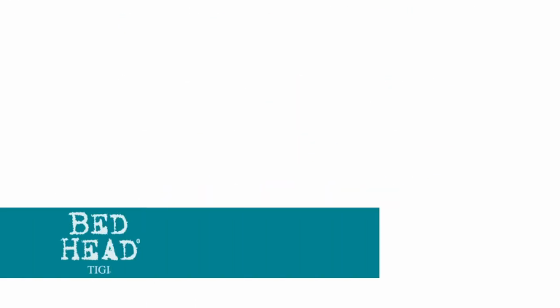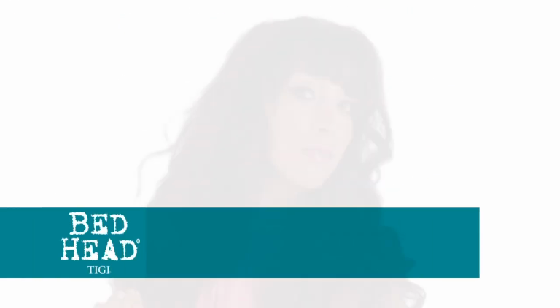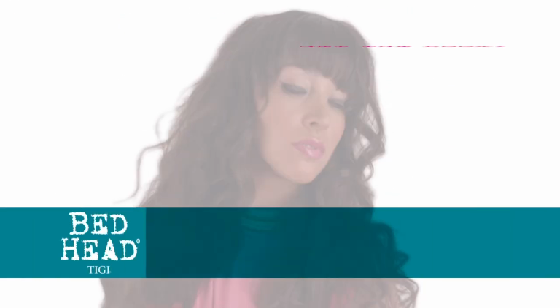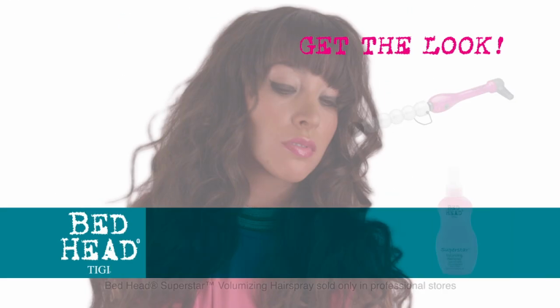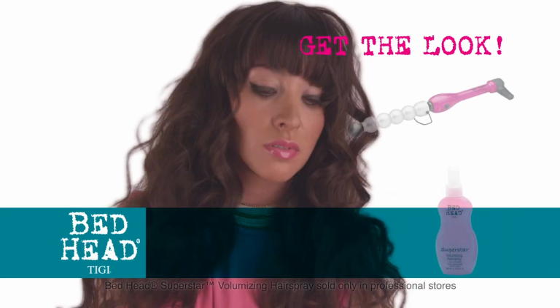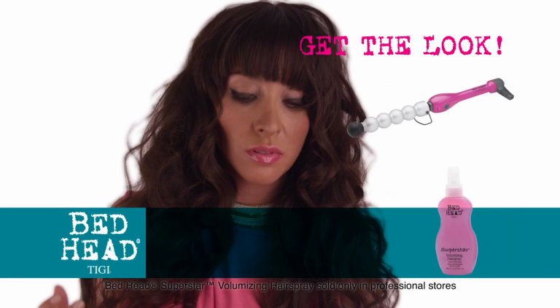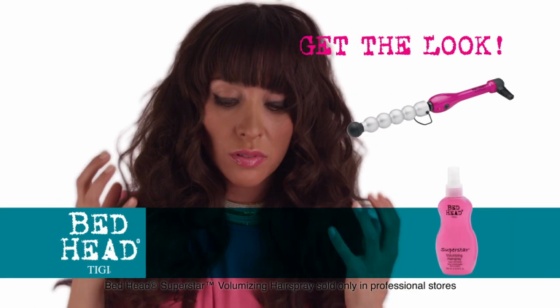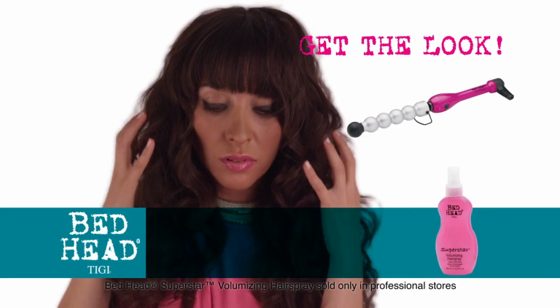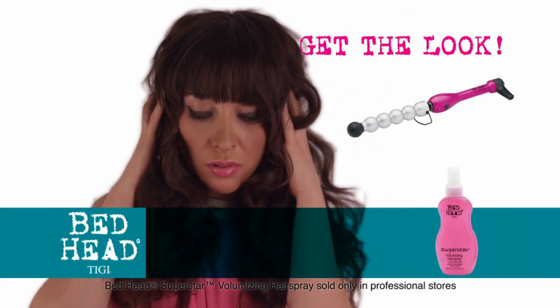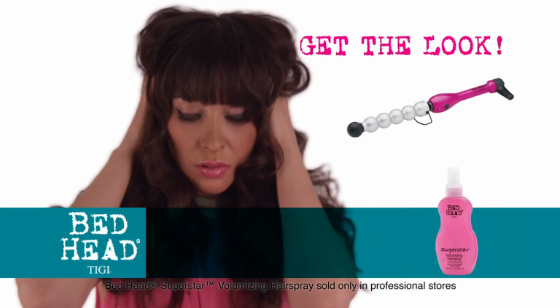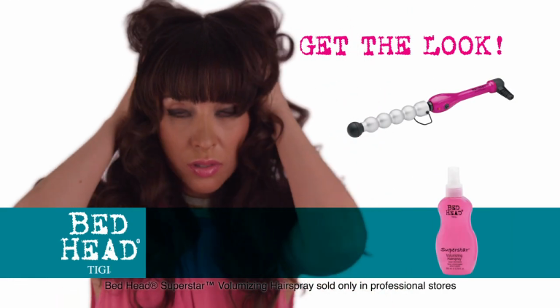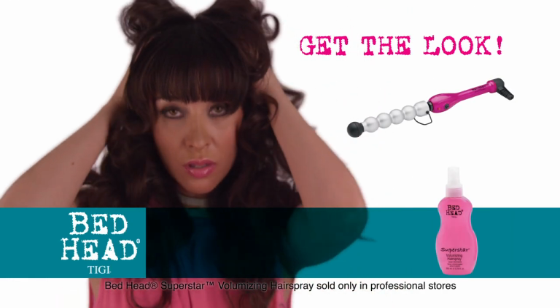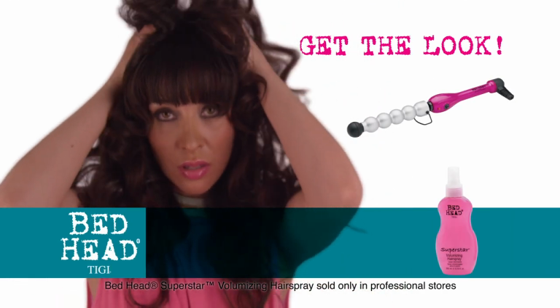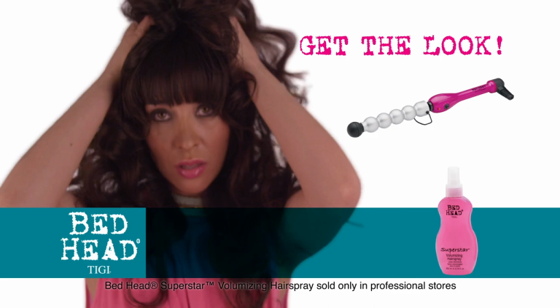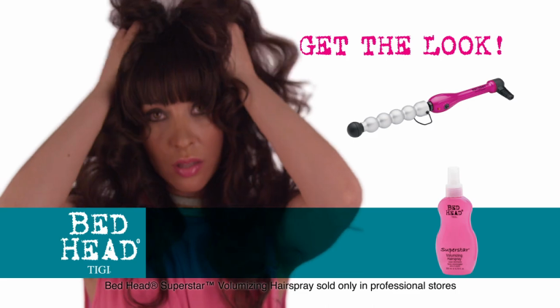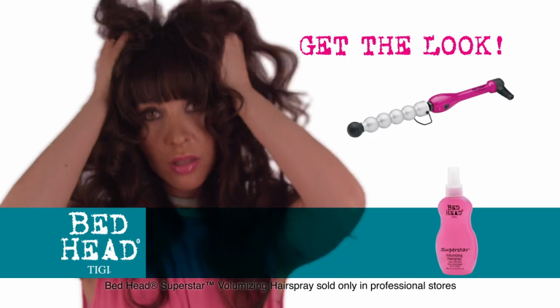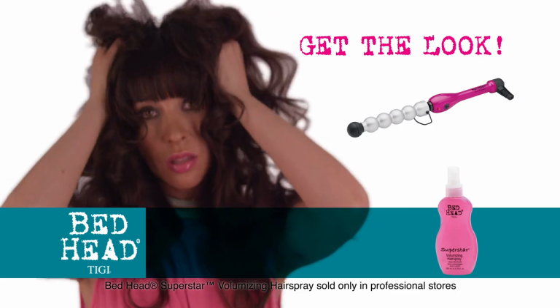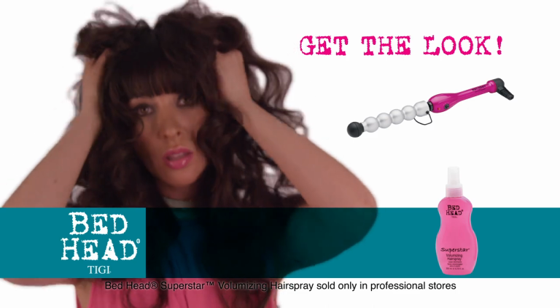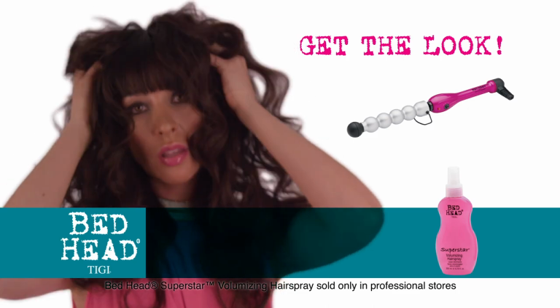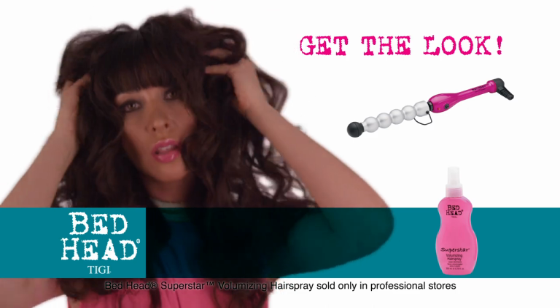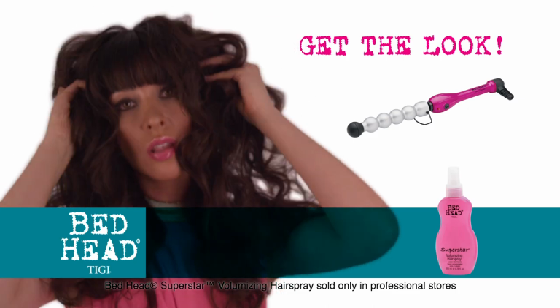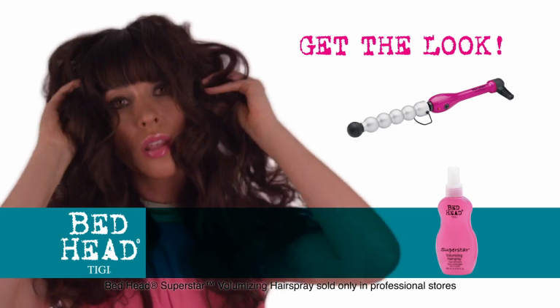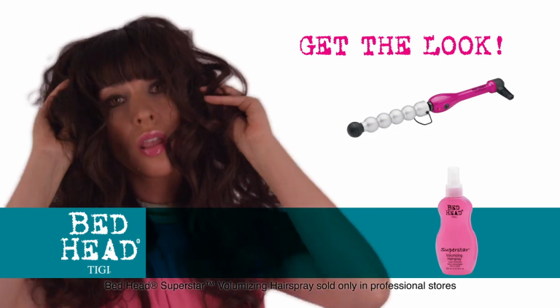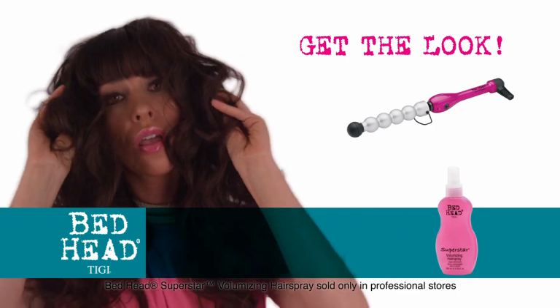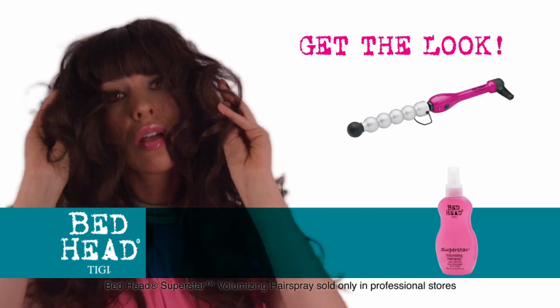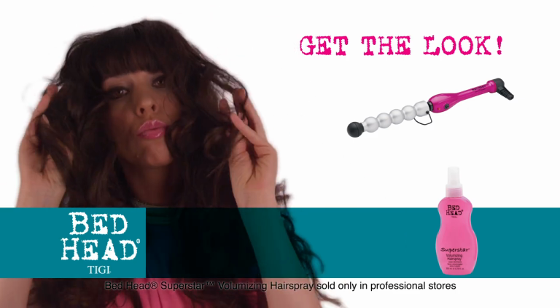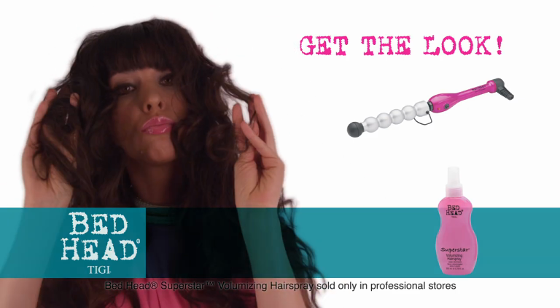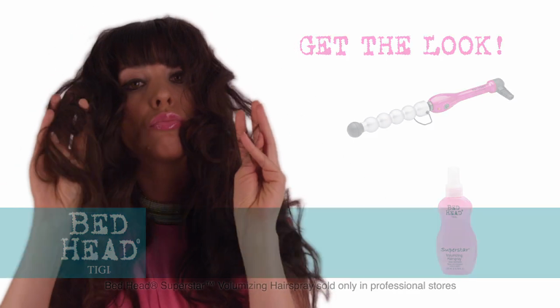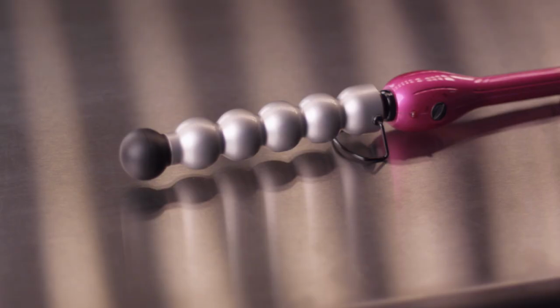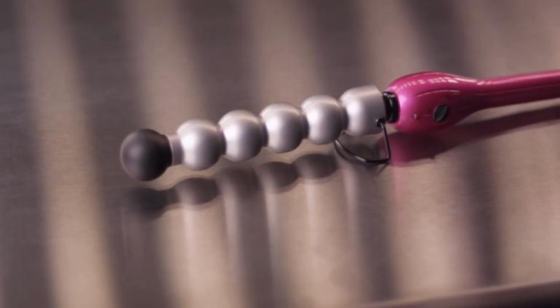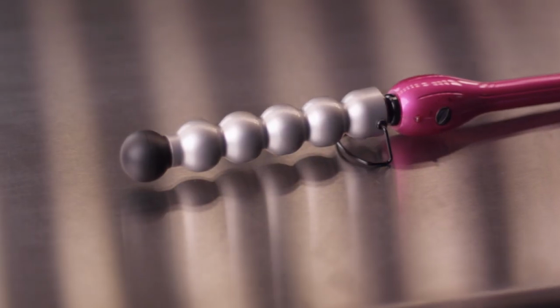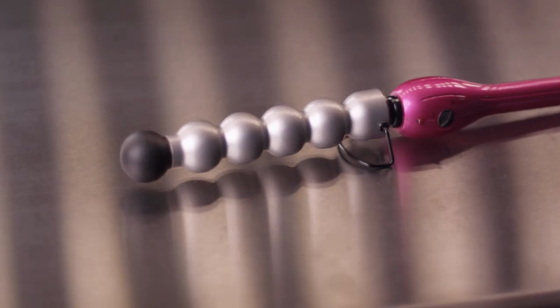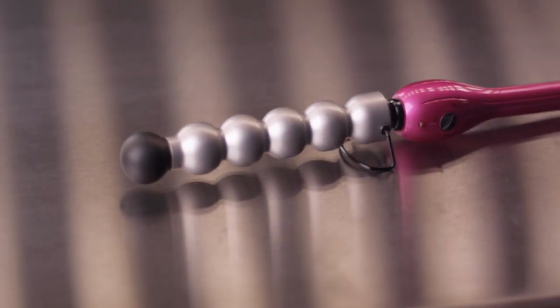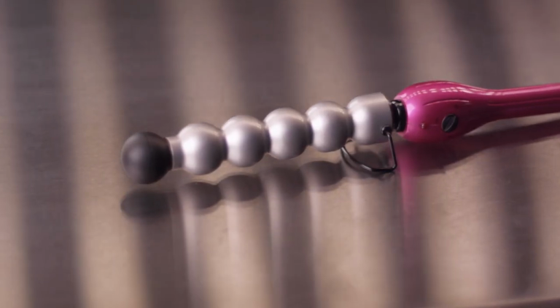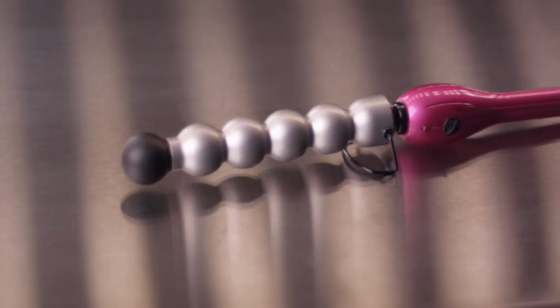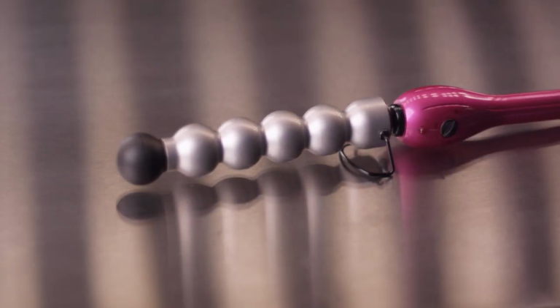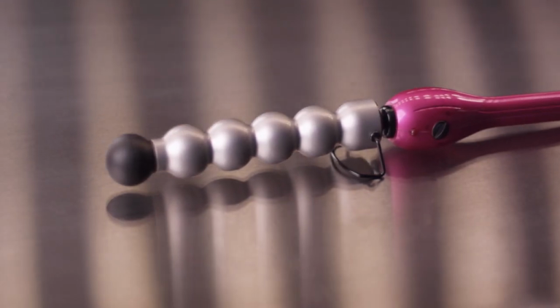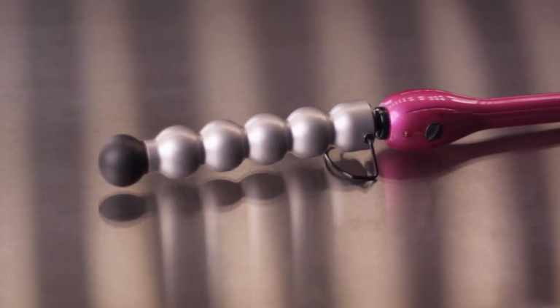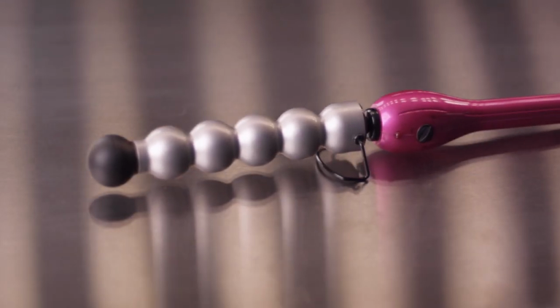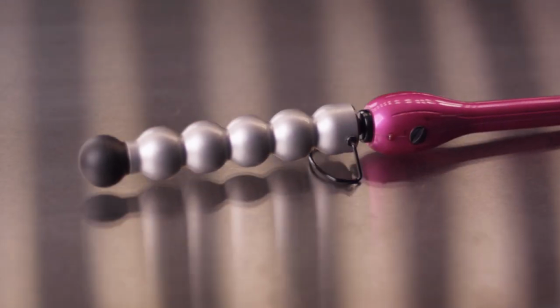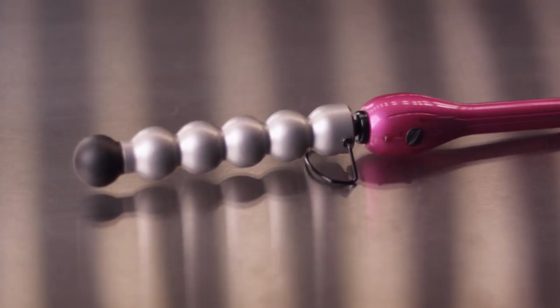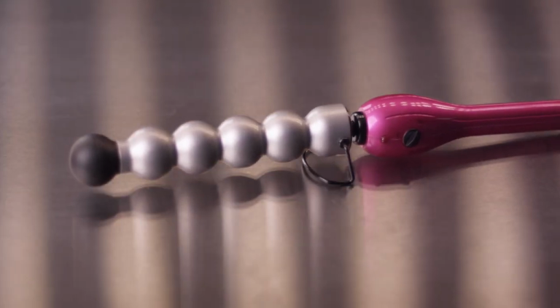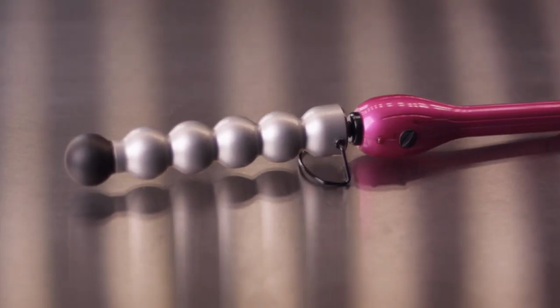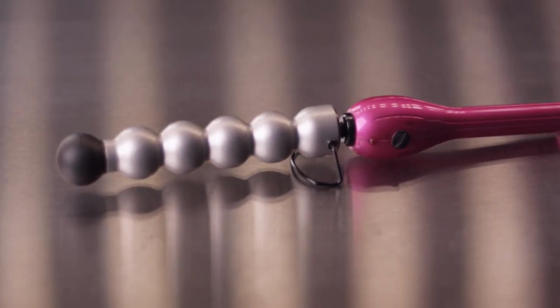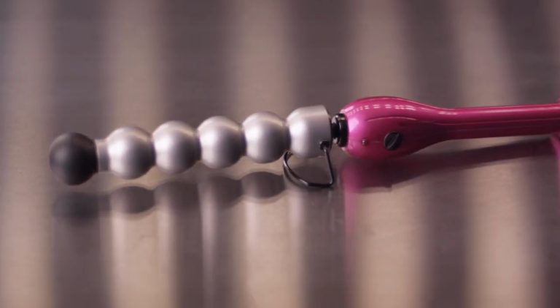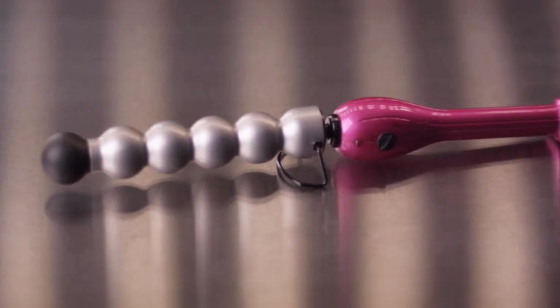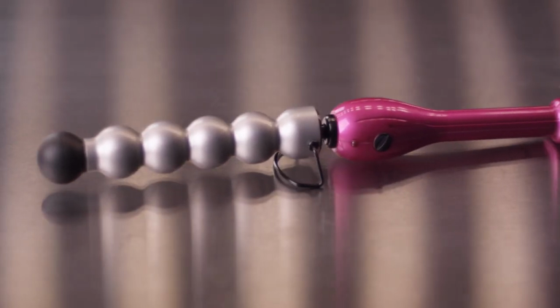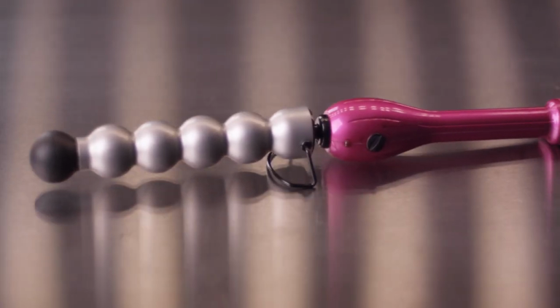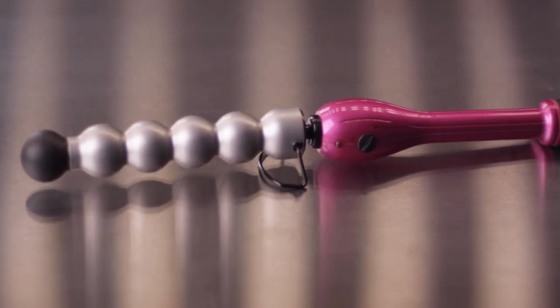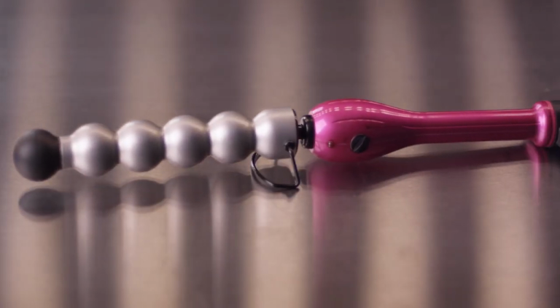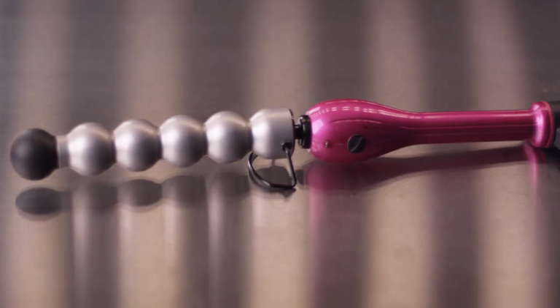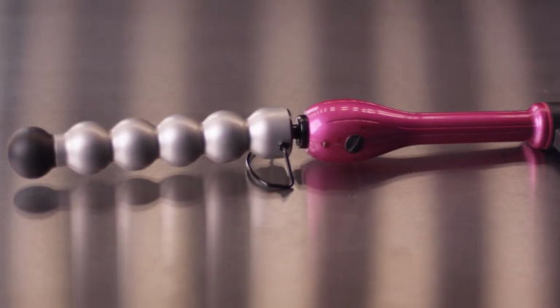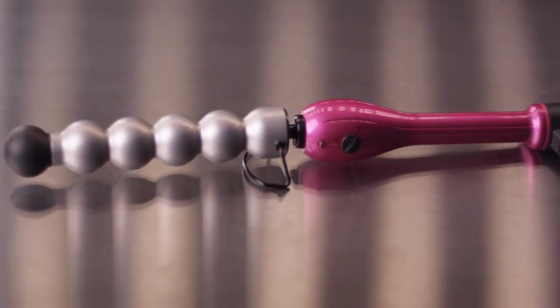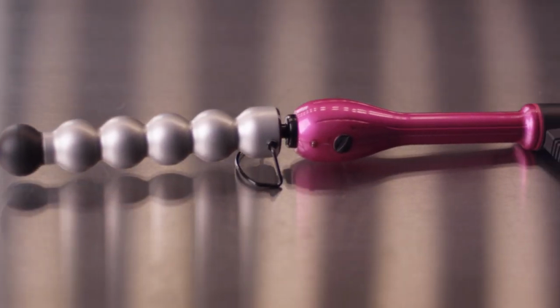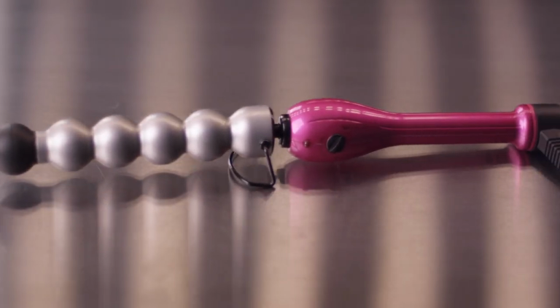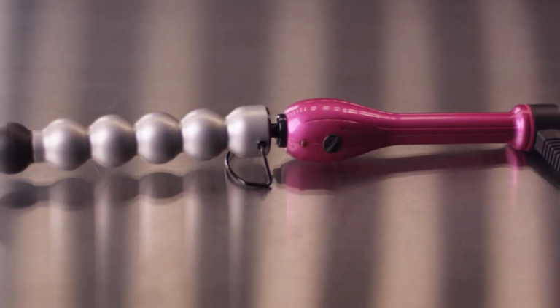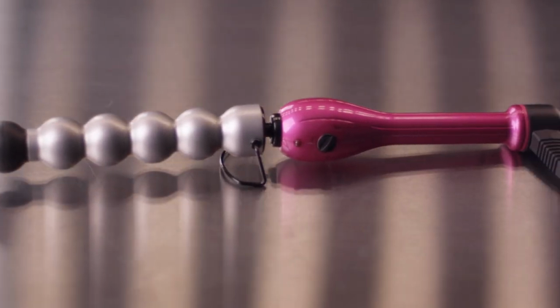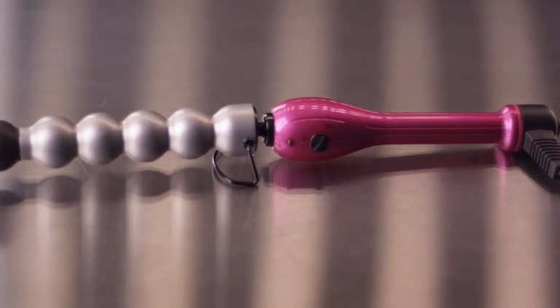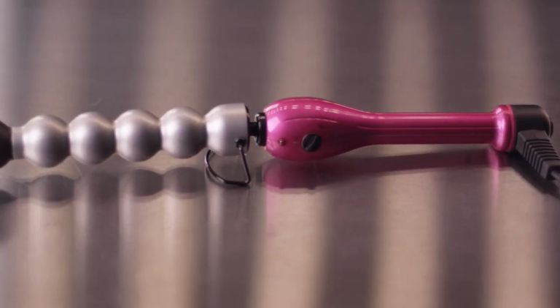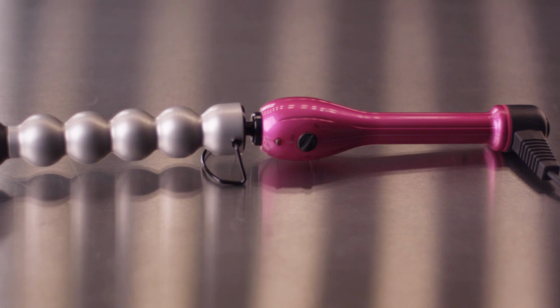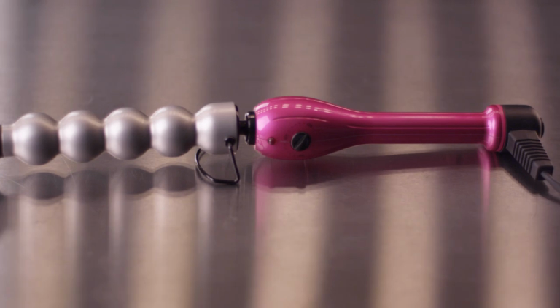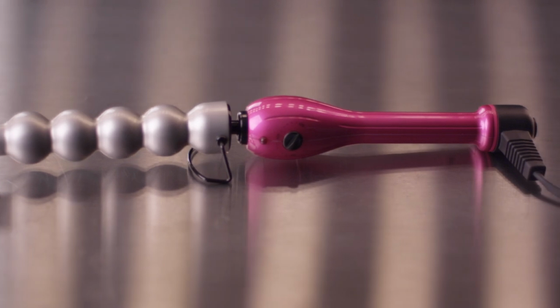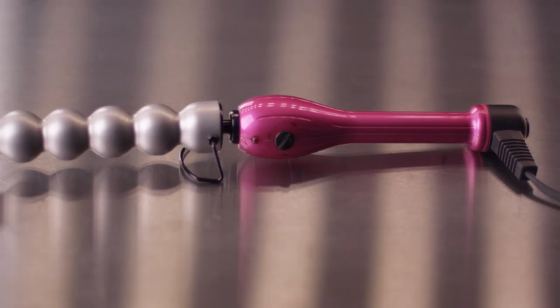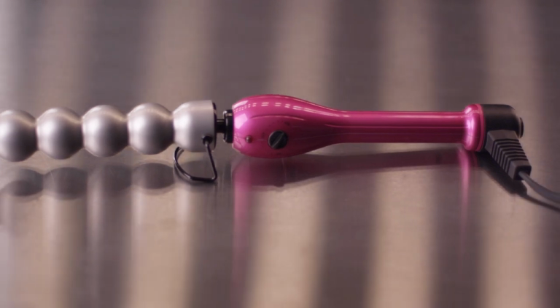Get your hair ready for tousled waves and tempting textures with the new Bed Head Curve Check XL Tourmaline Ceramic Styling Iron.